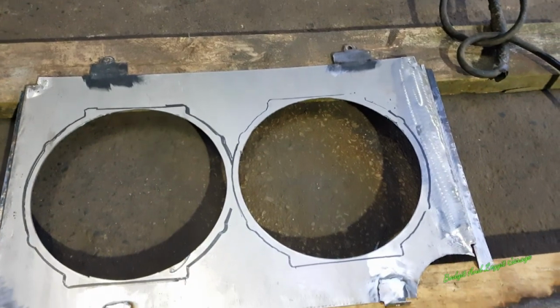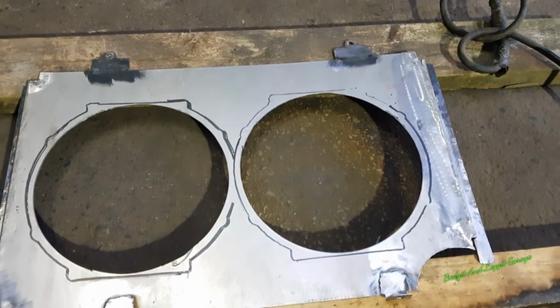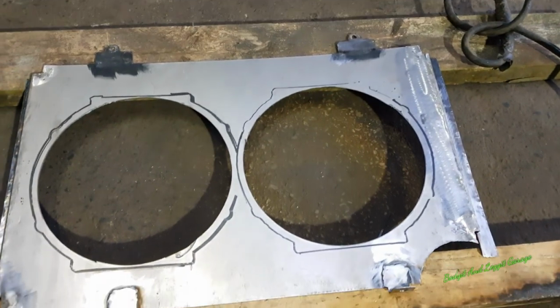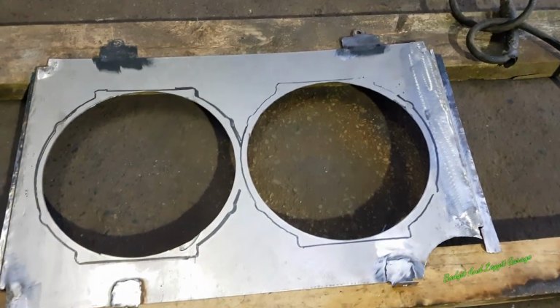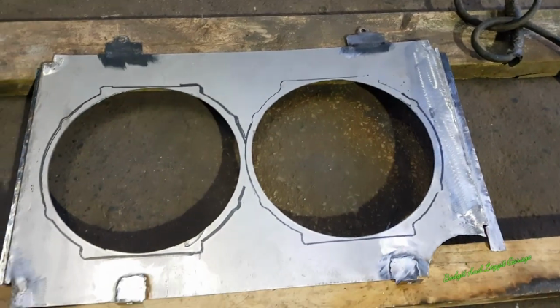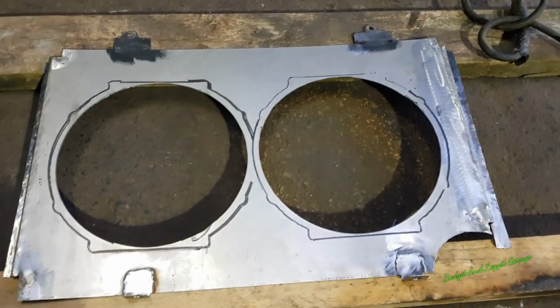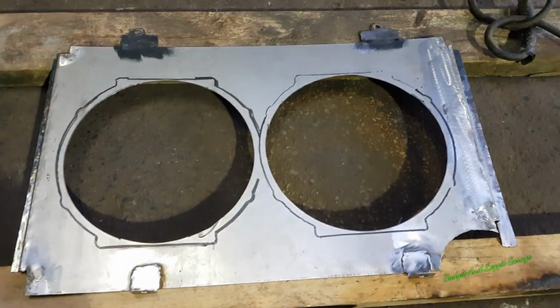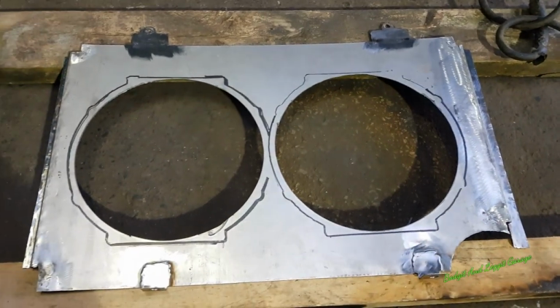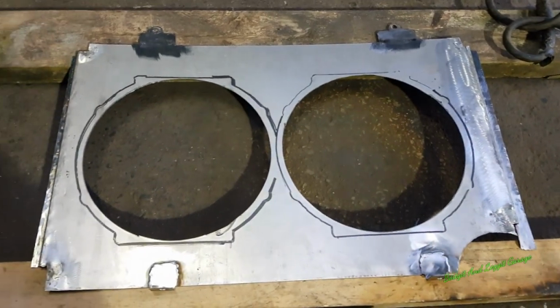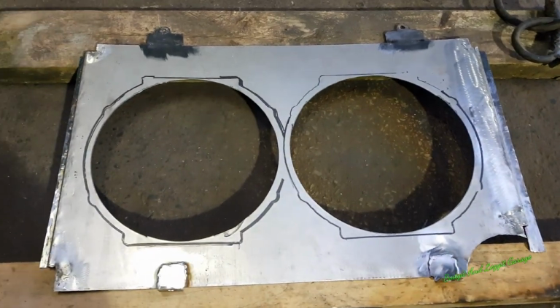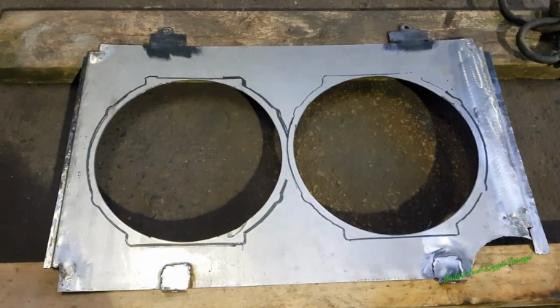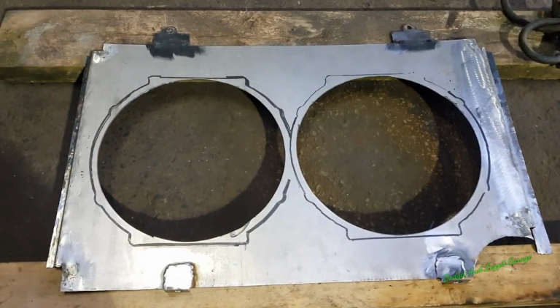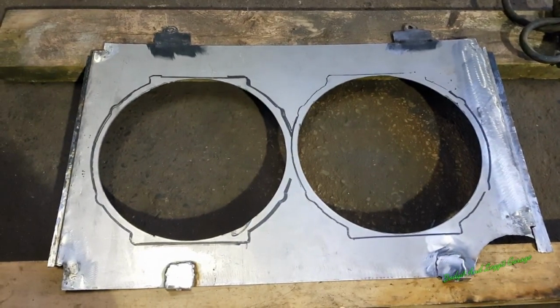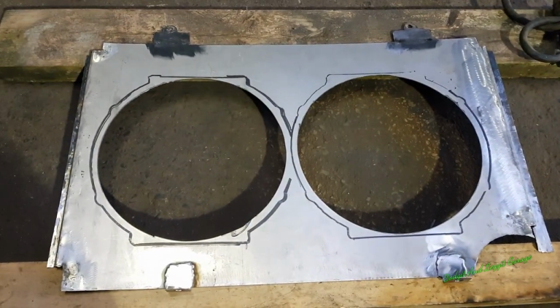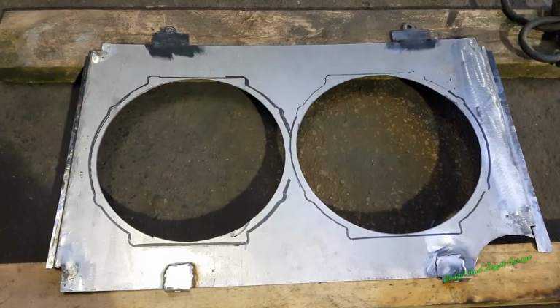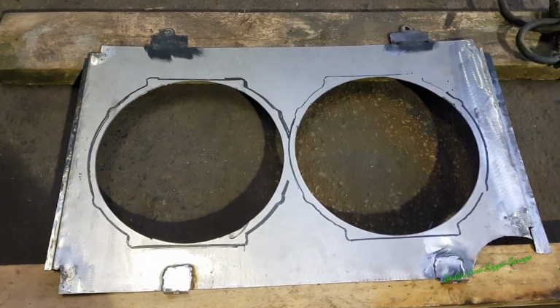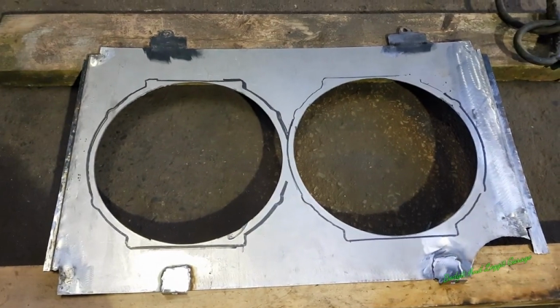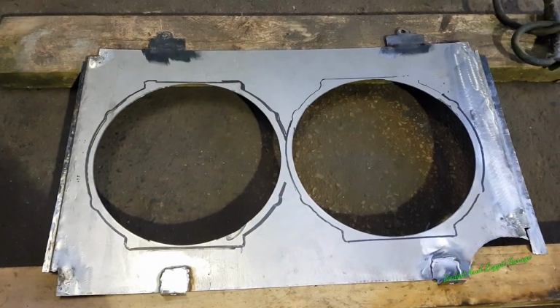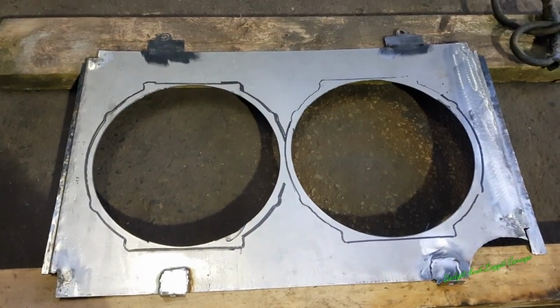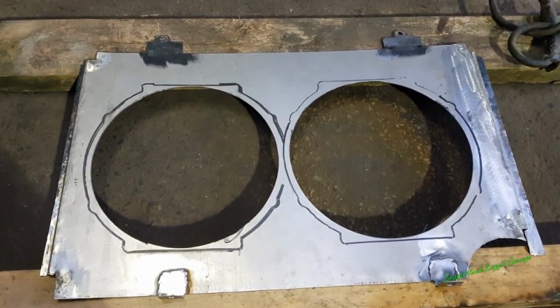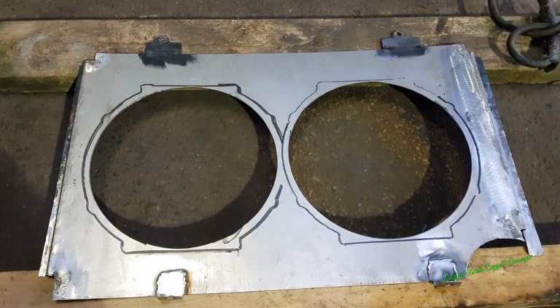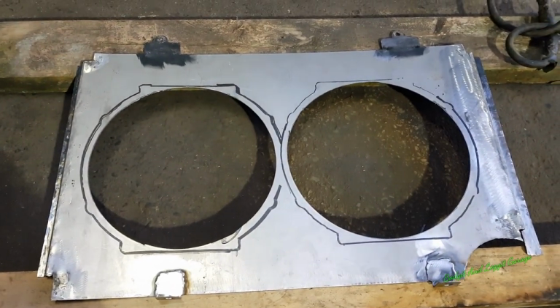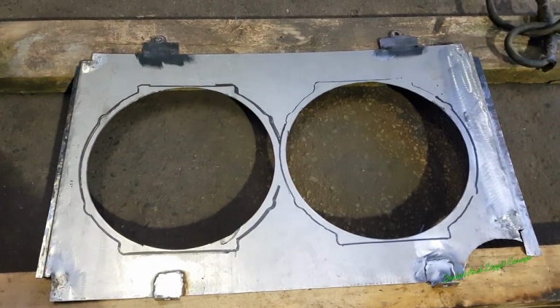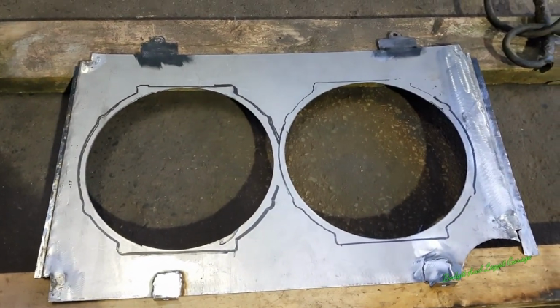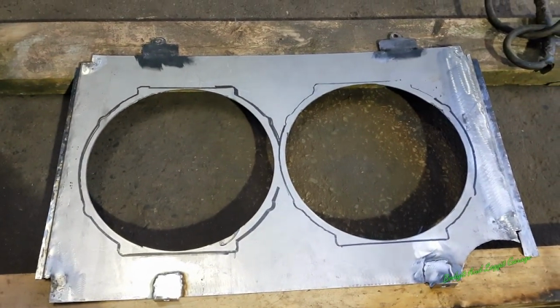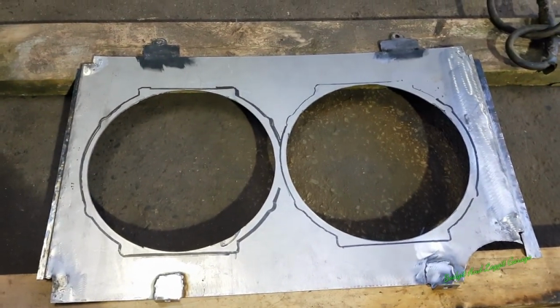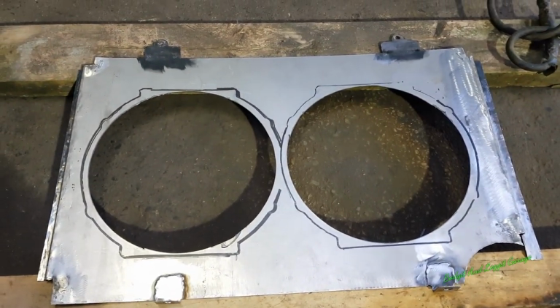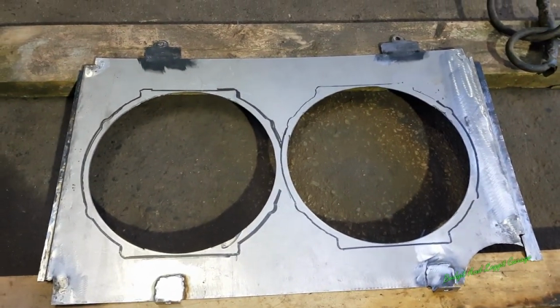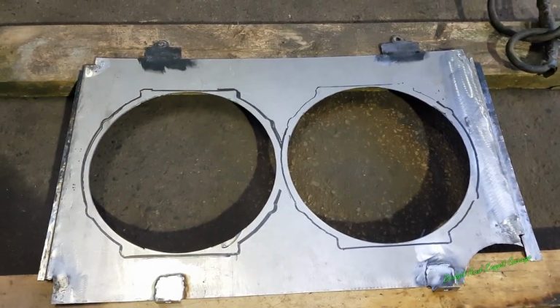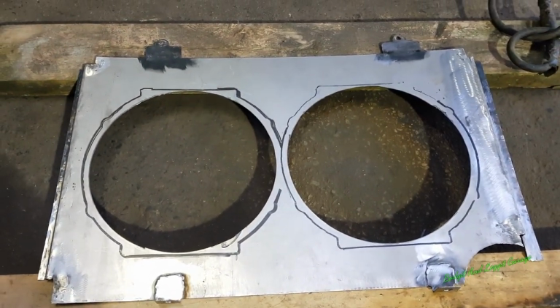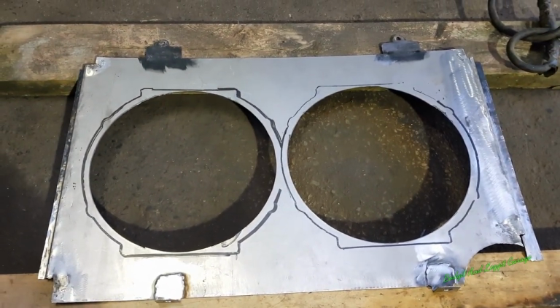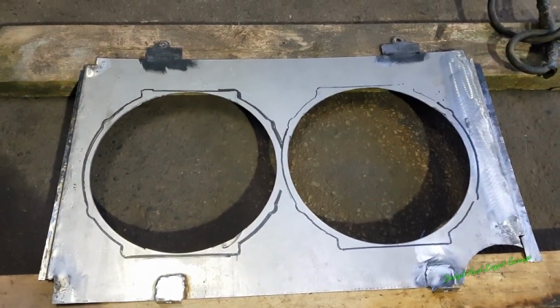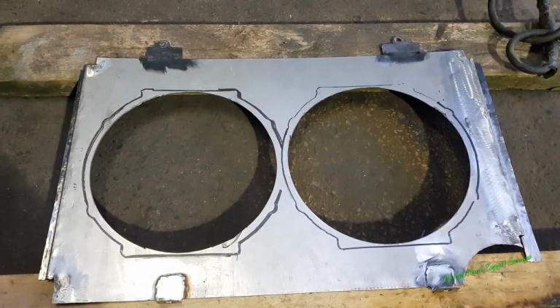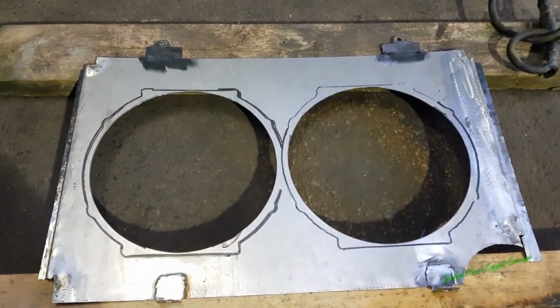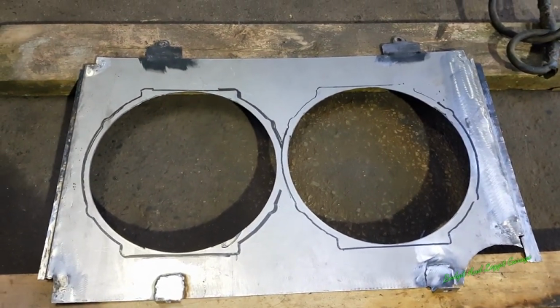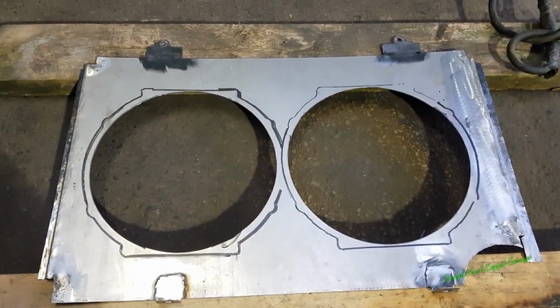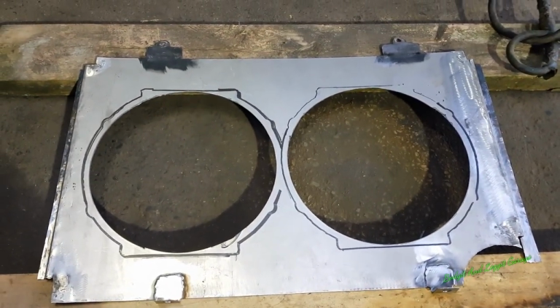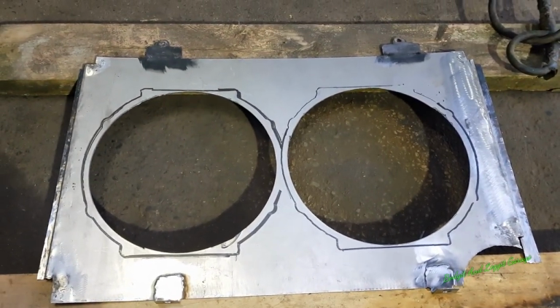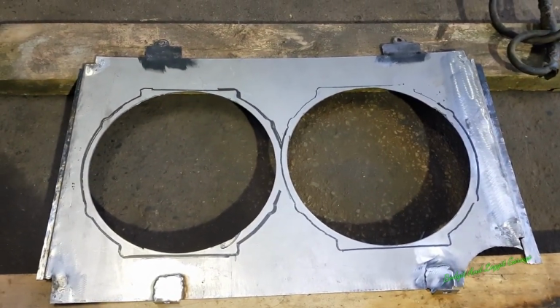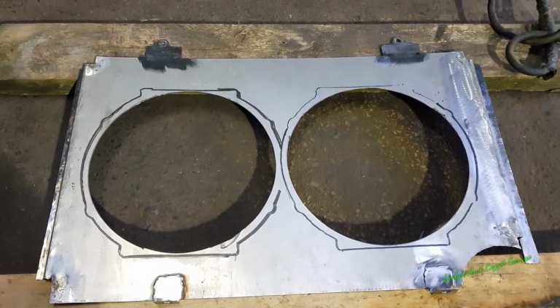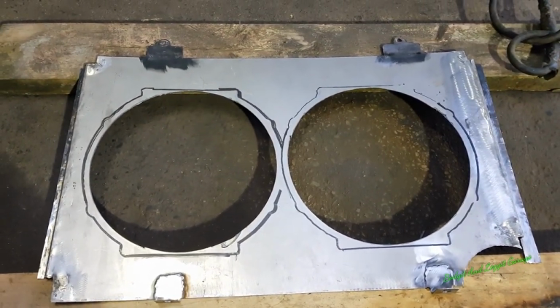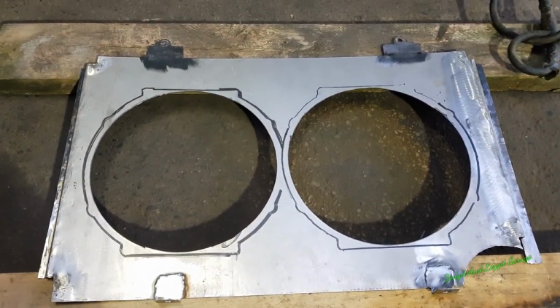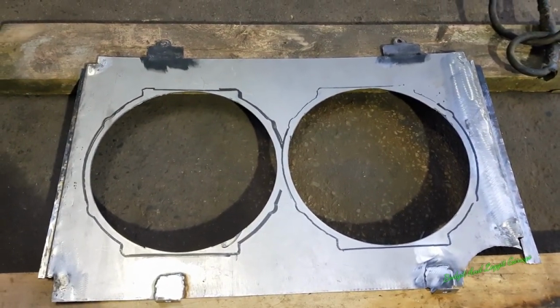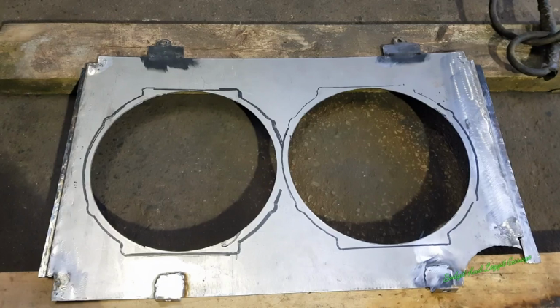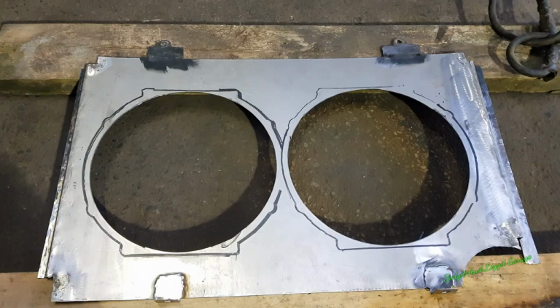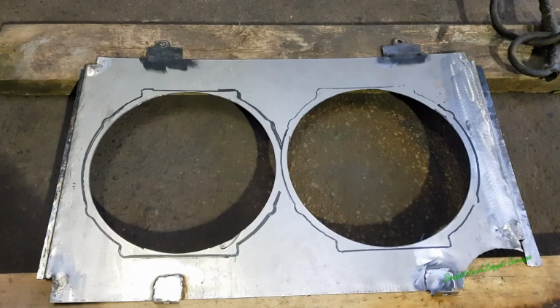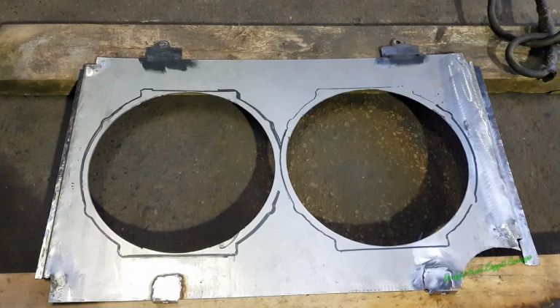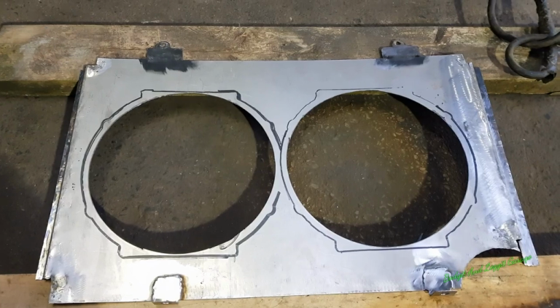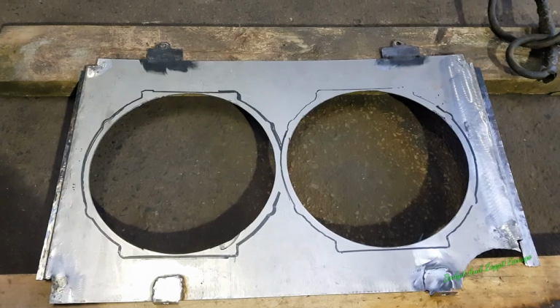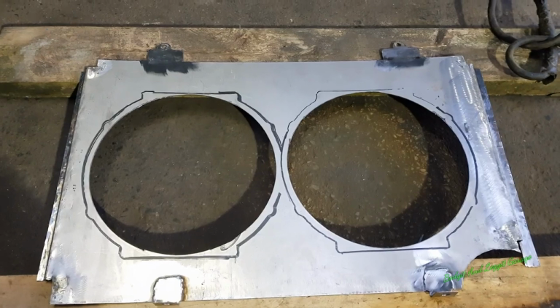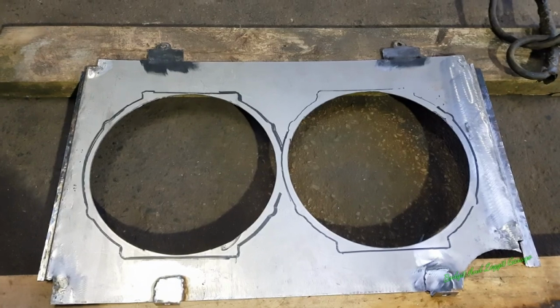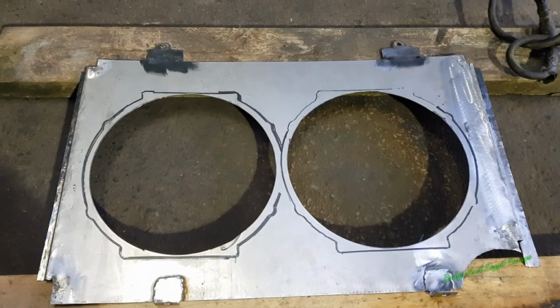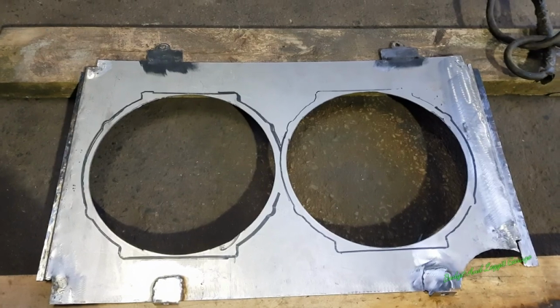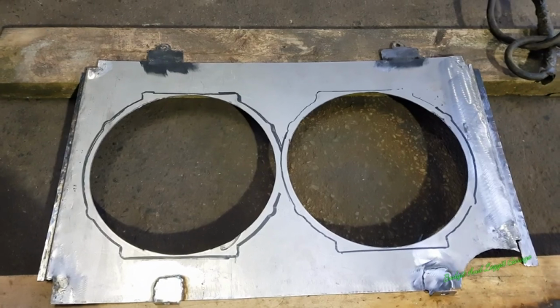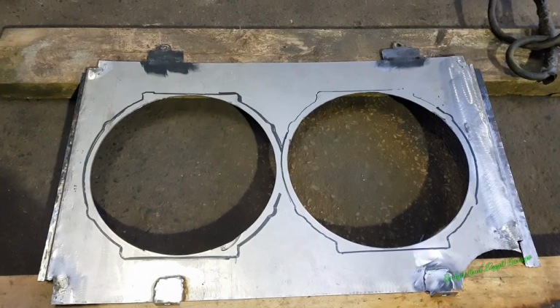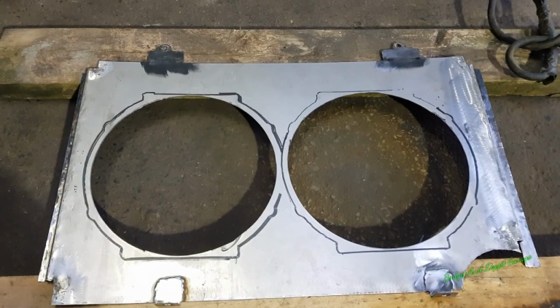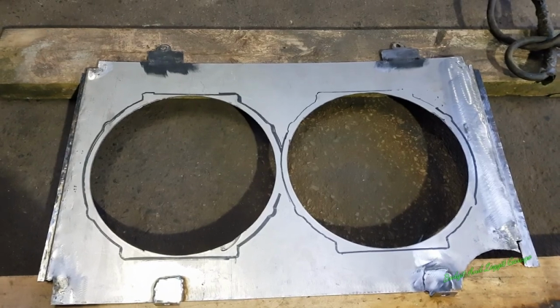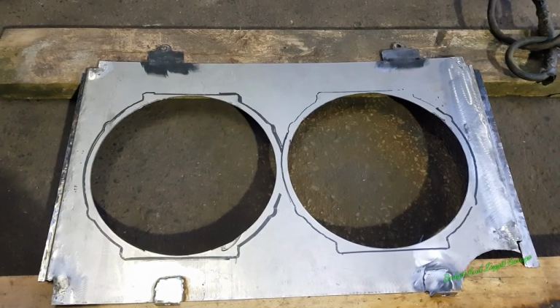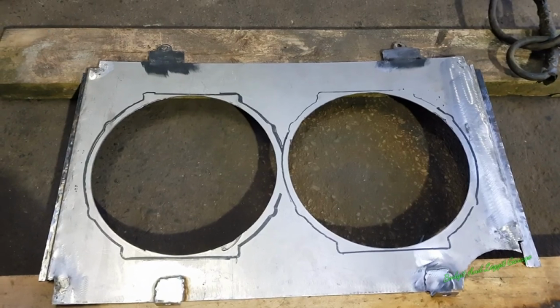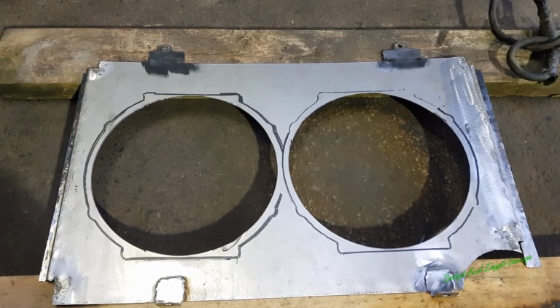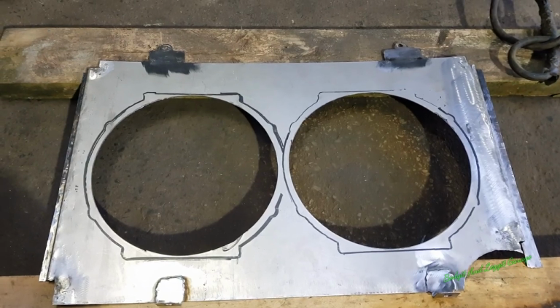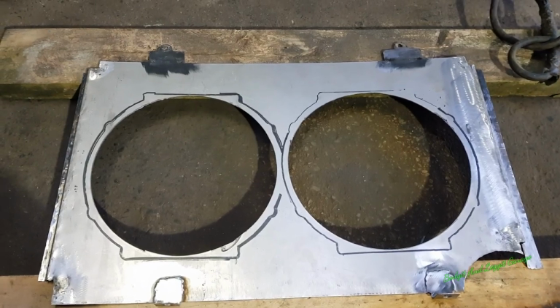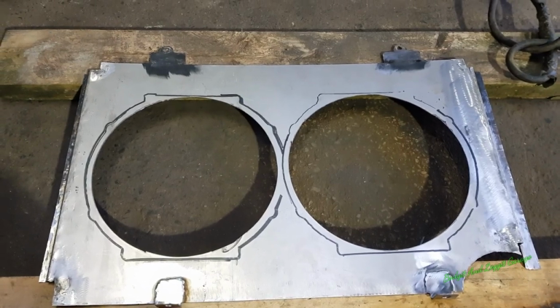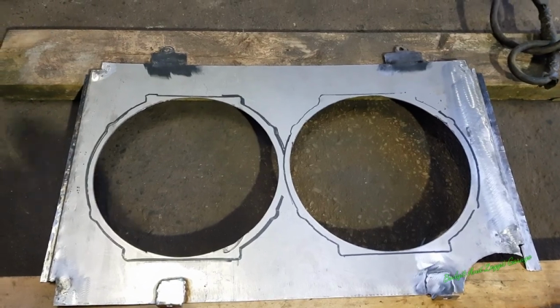We've got our holes cut and next we'll mount the fans, but that's for another day. Sorted.